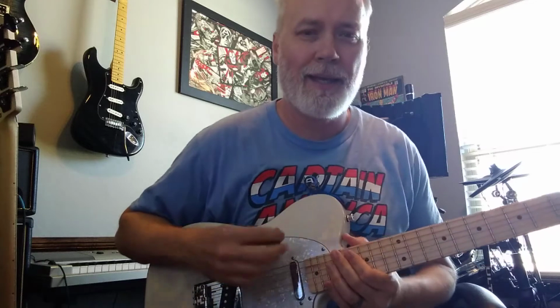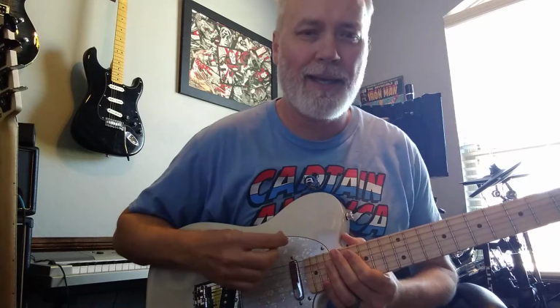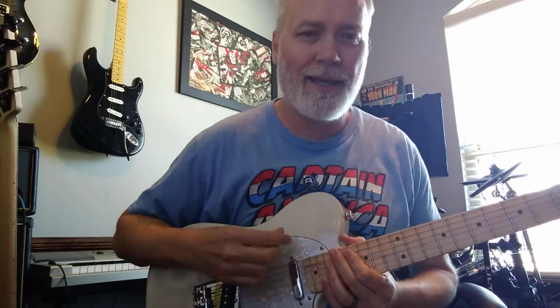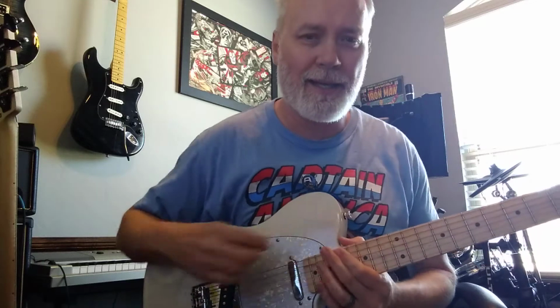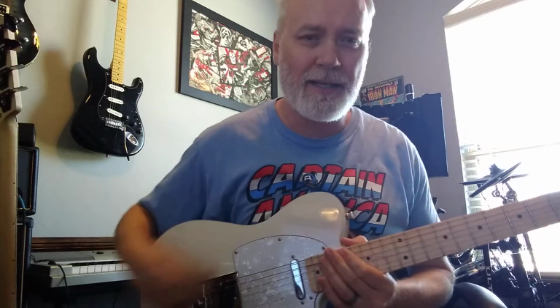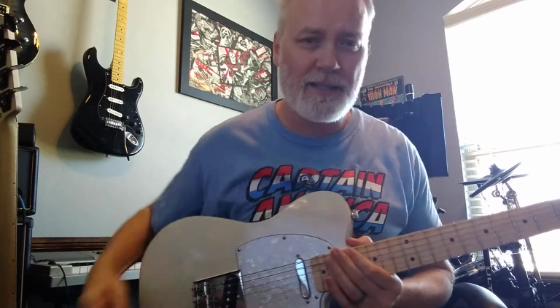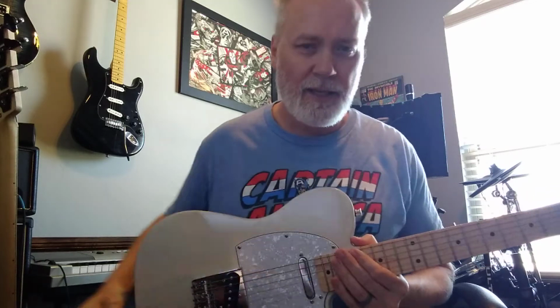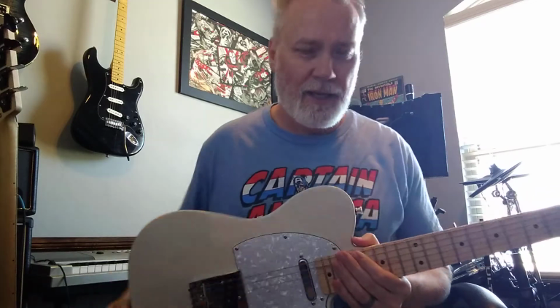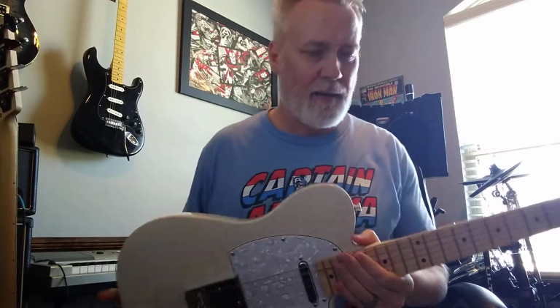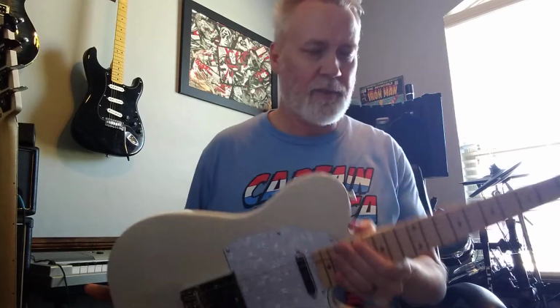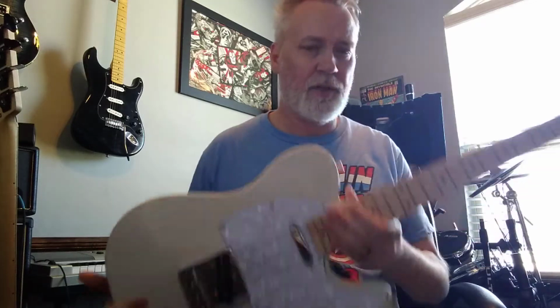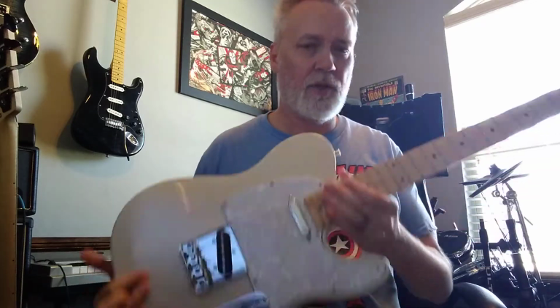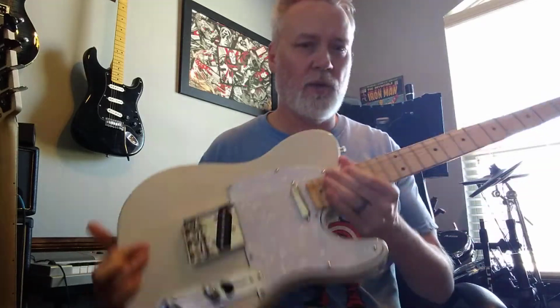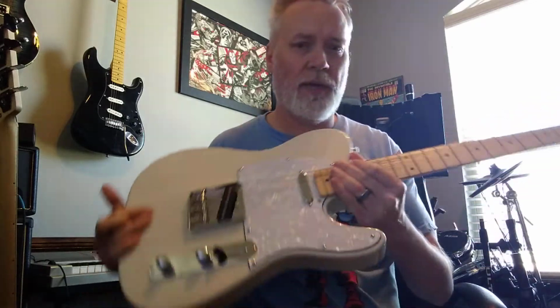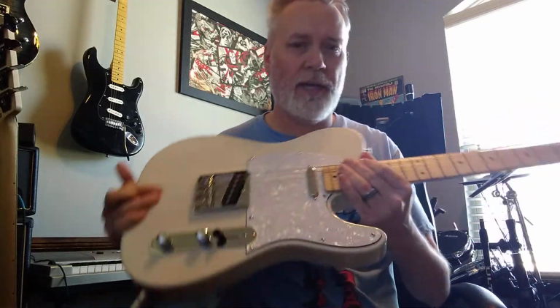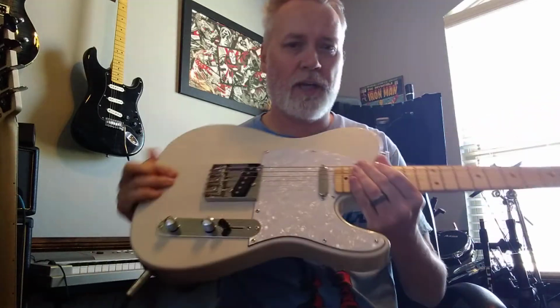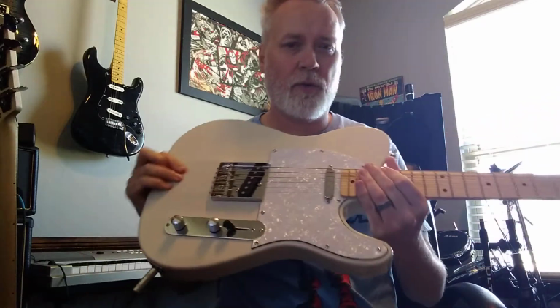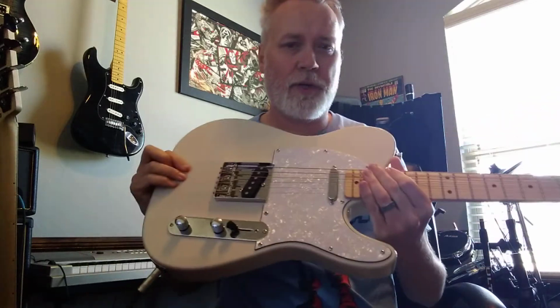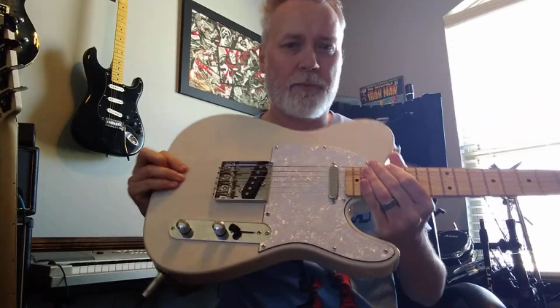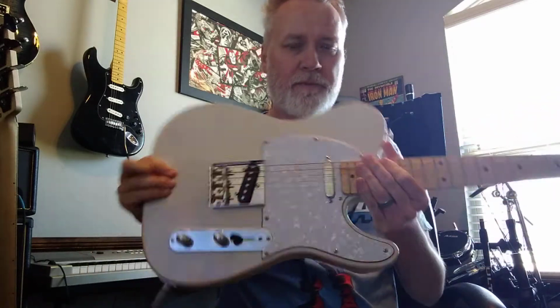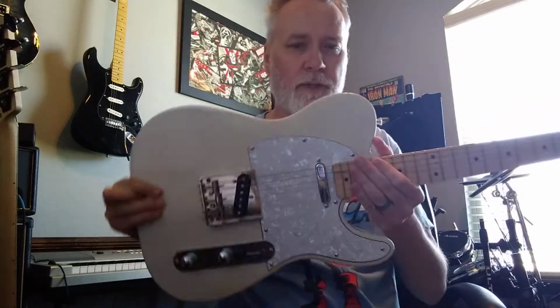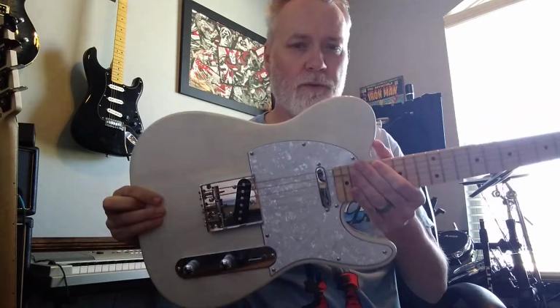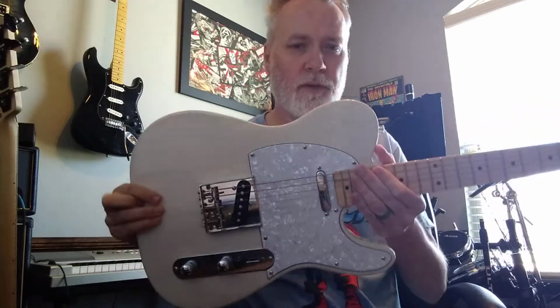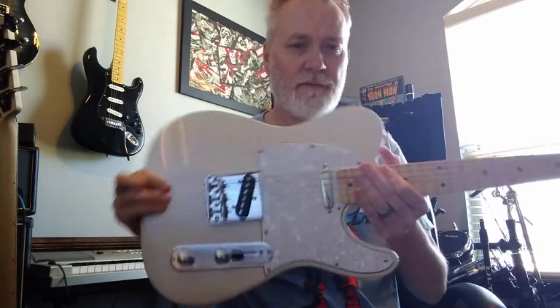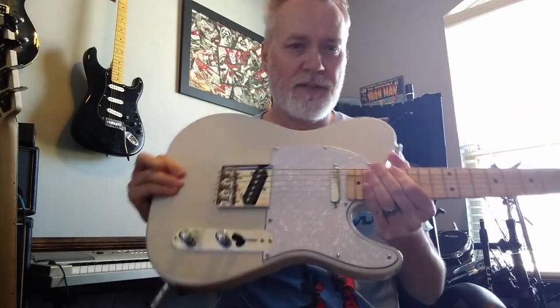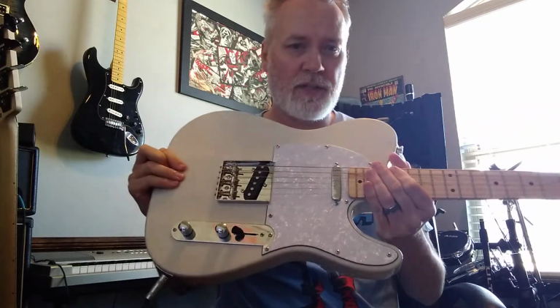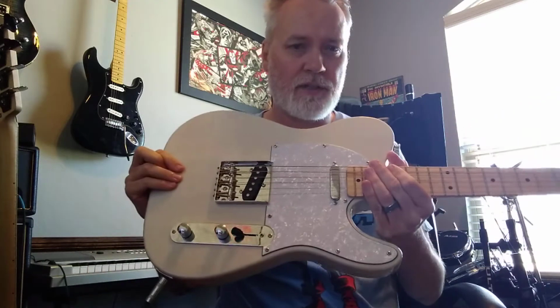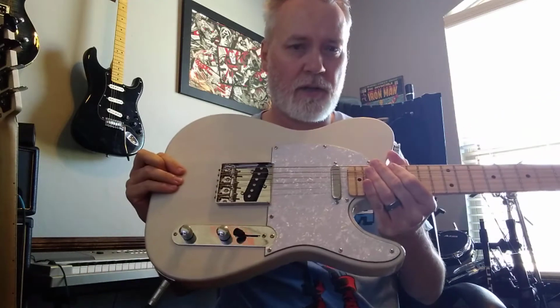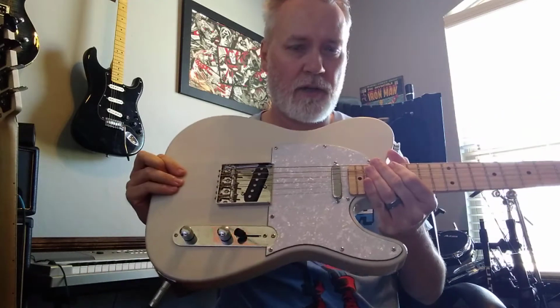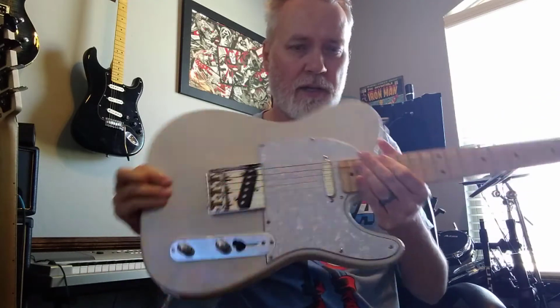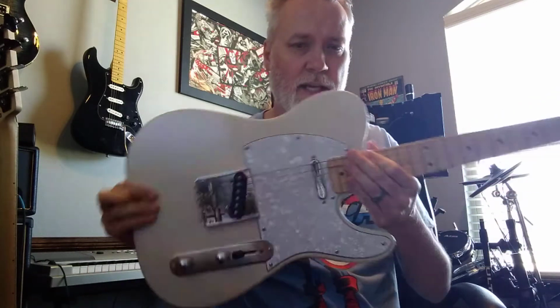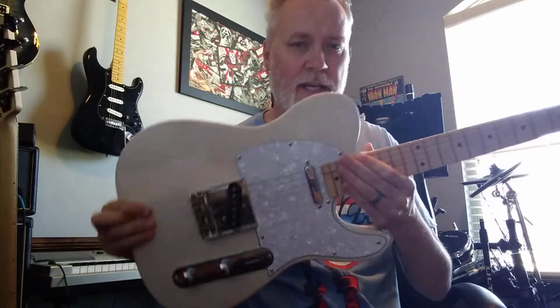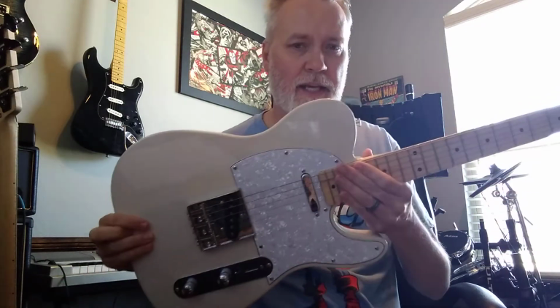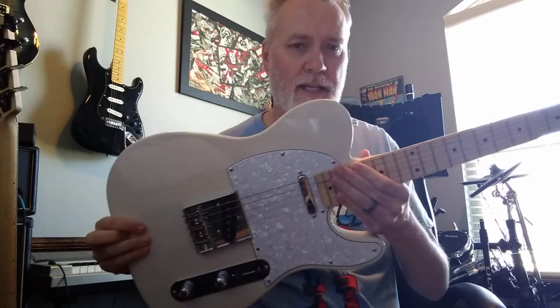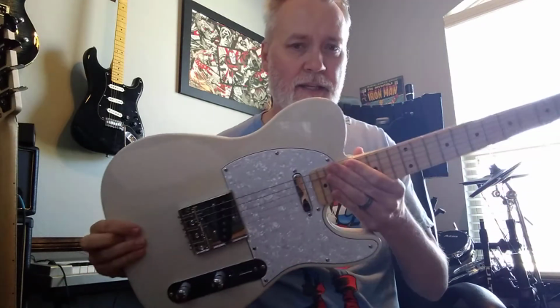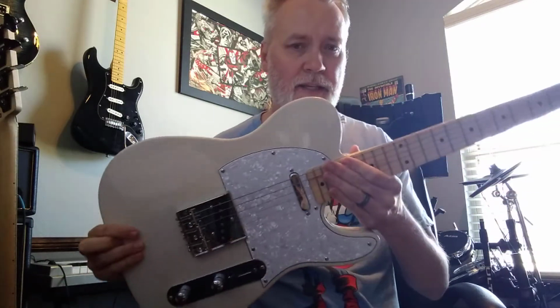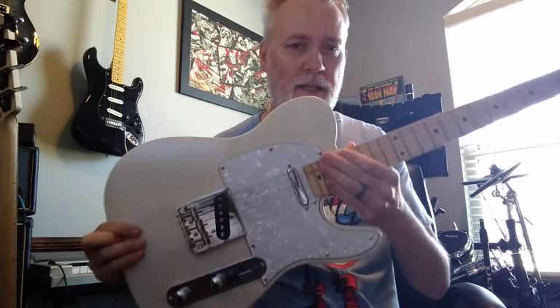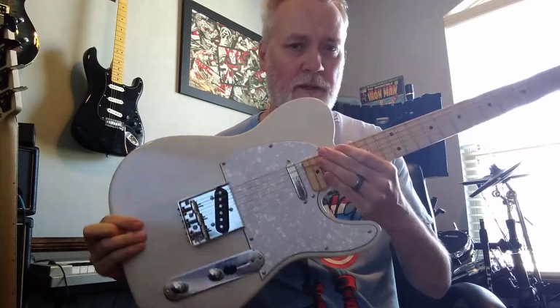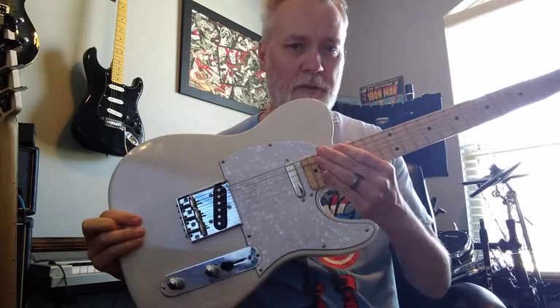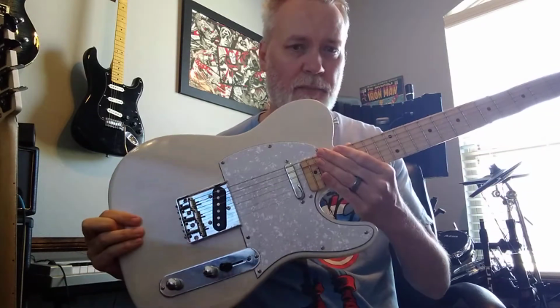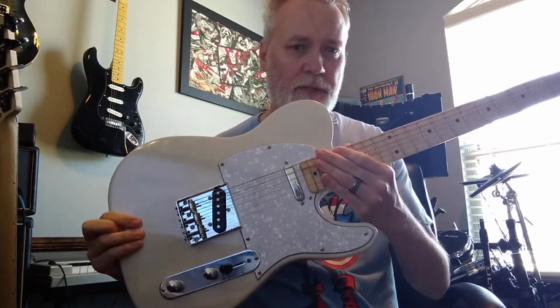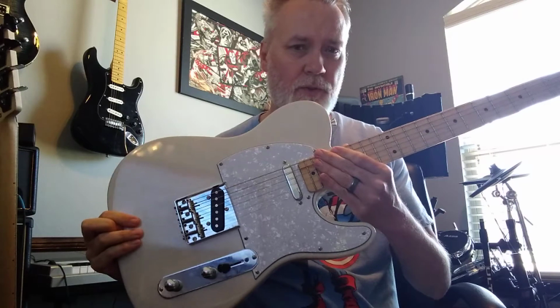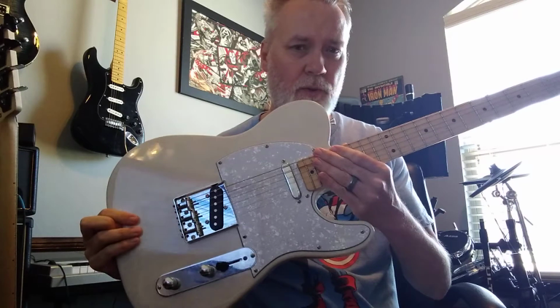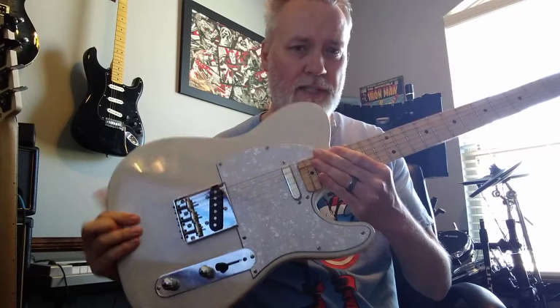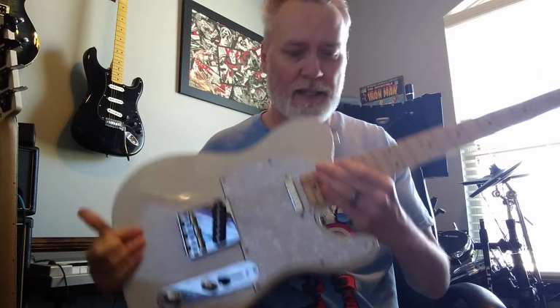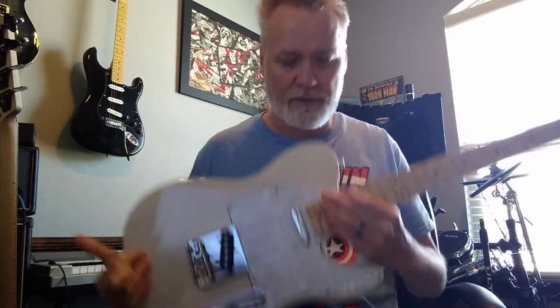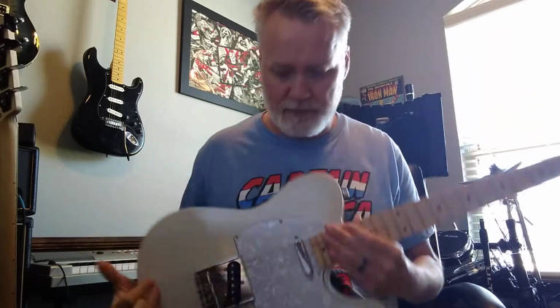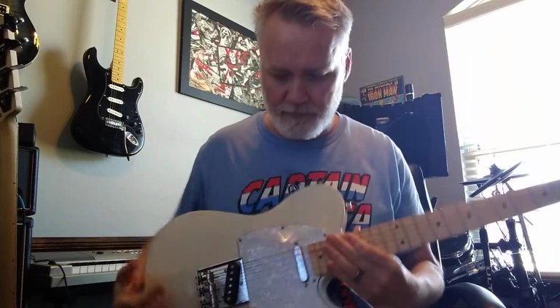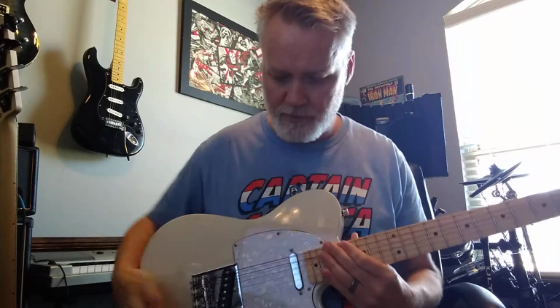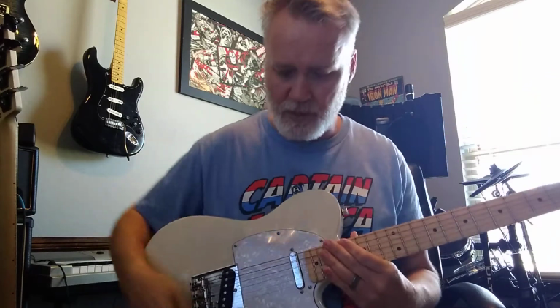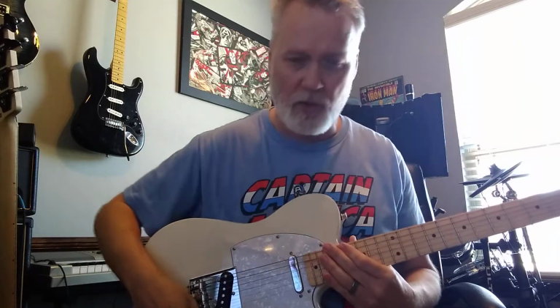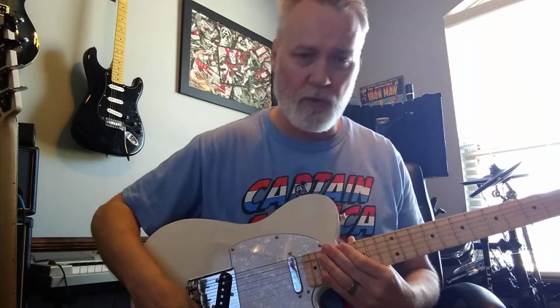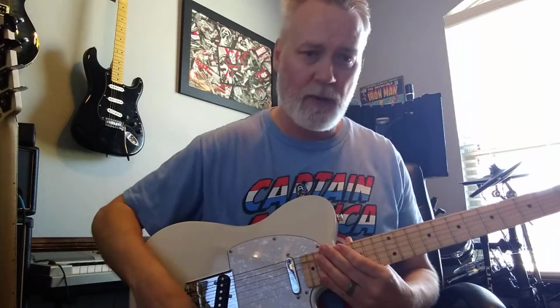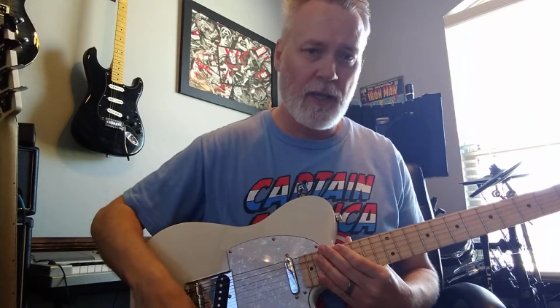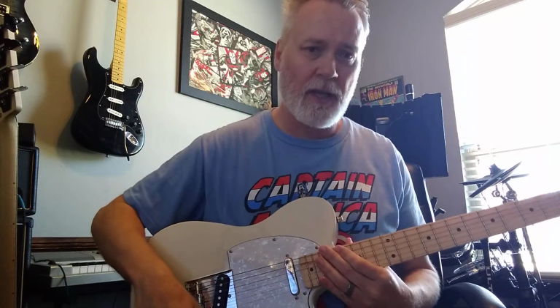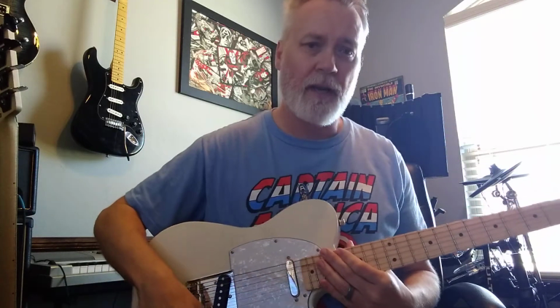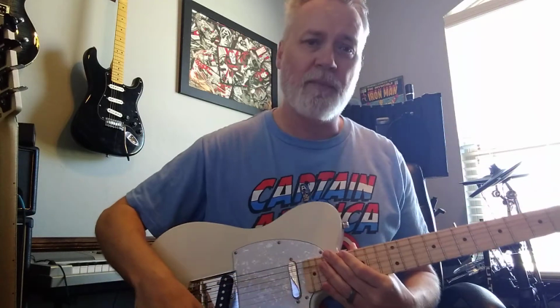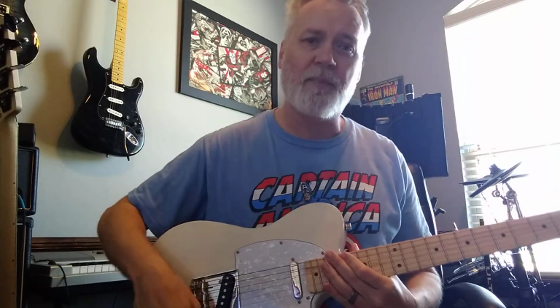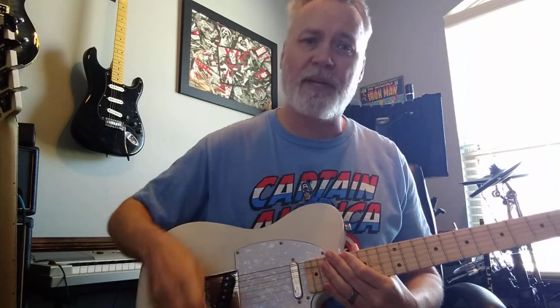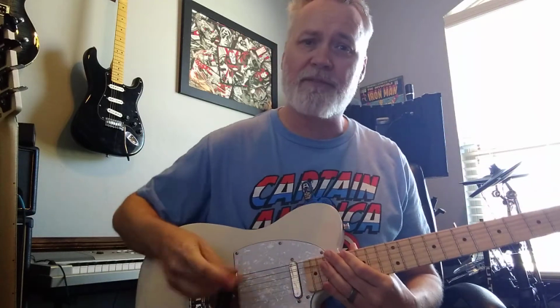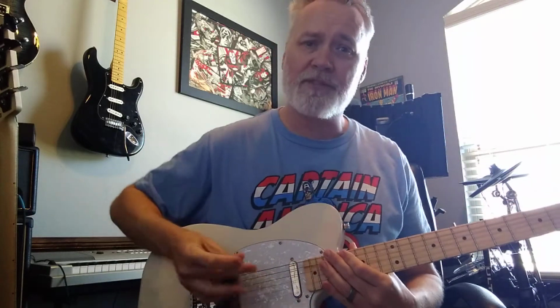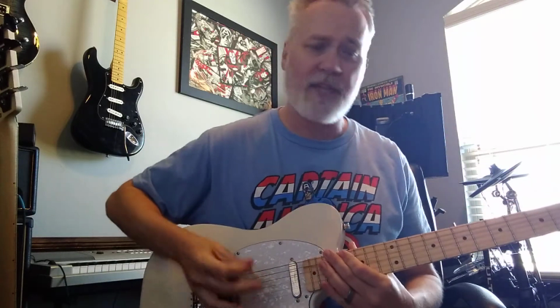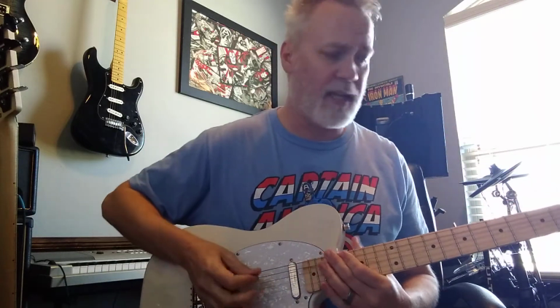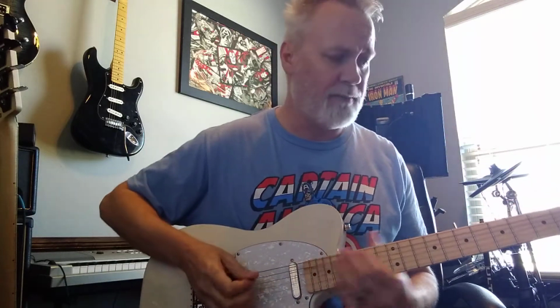Hey guys, I'm gonna do a quick review of this guitar and a little bit of storytelling, so I'm gonna play it for a second.